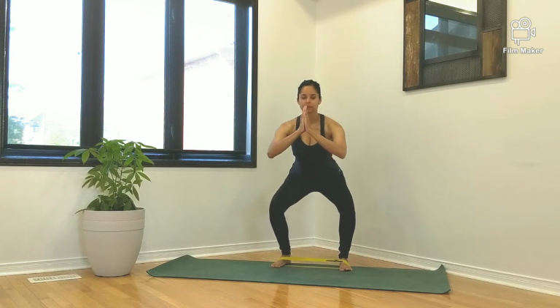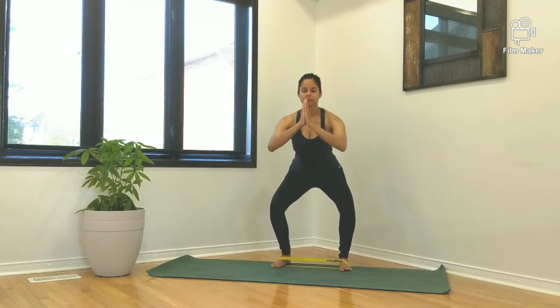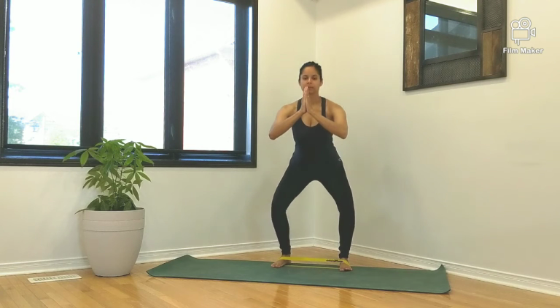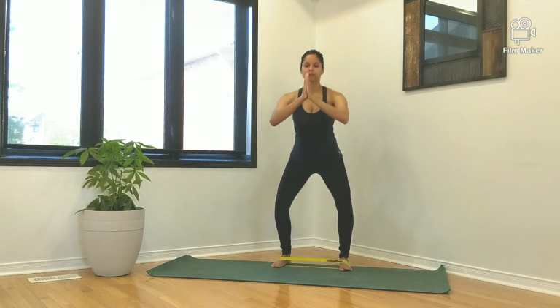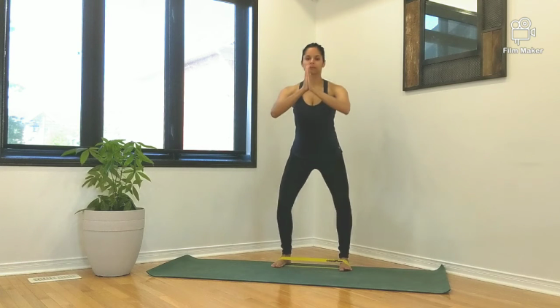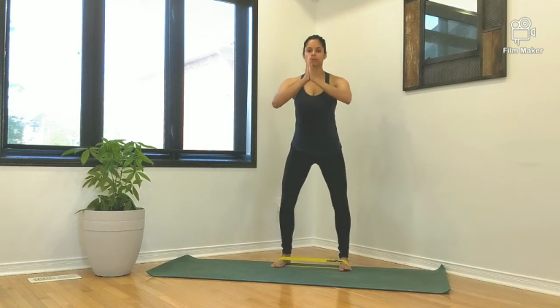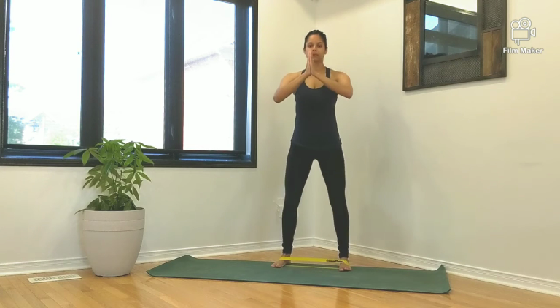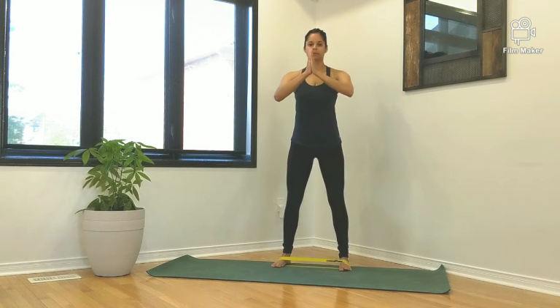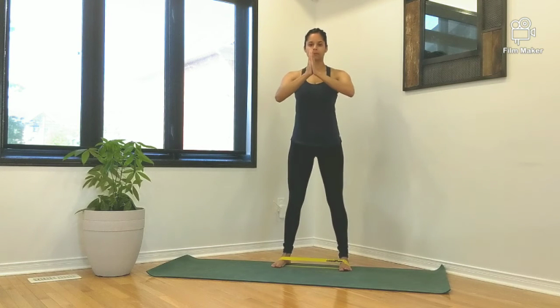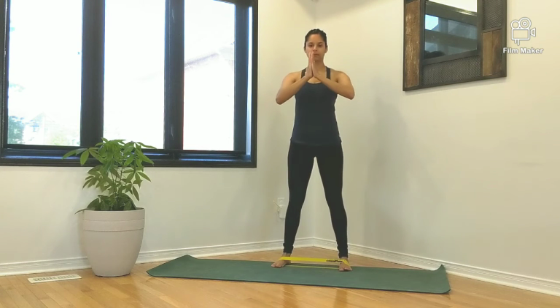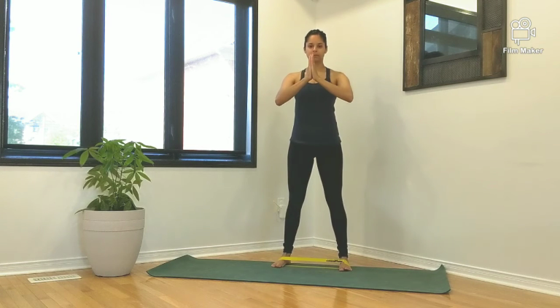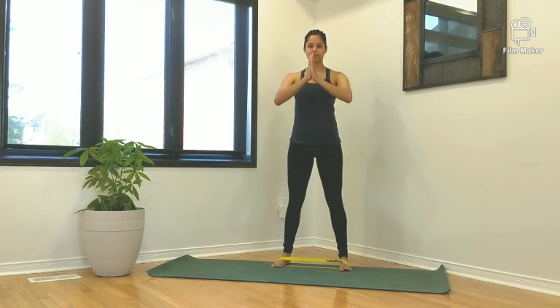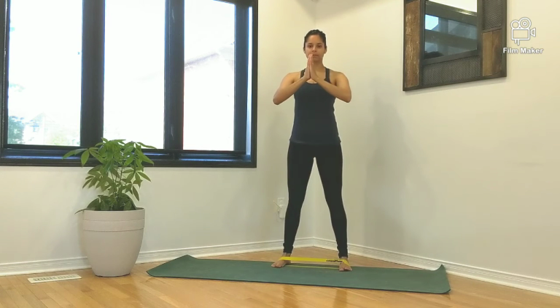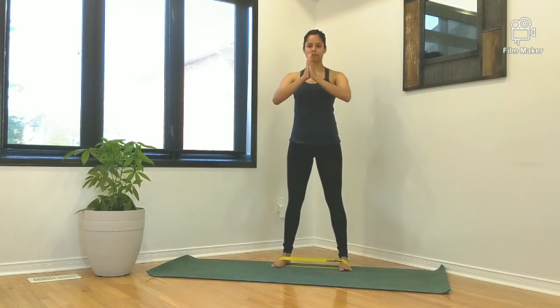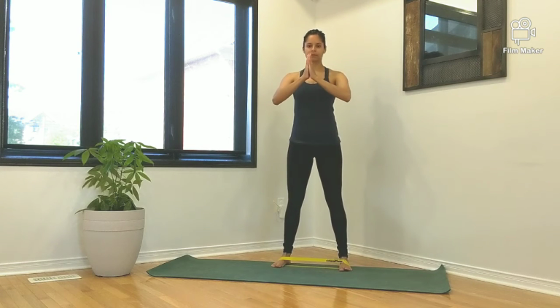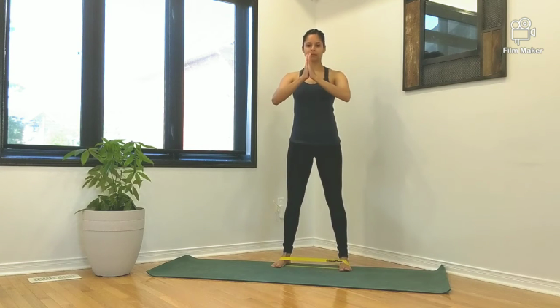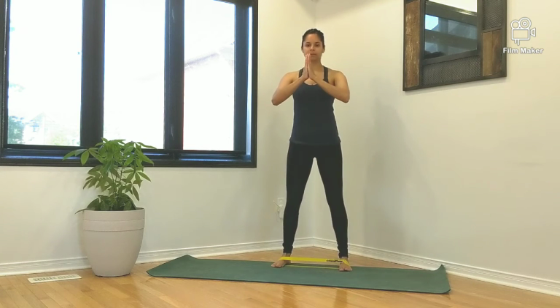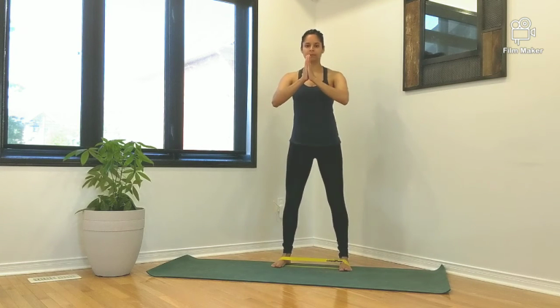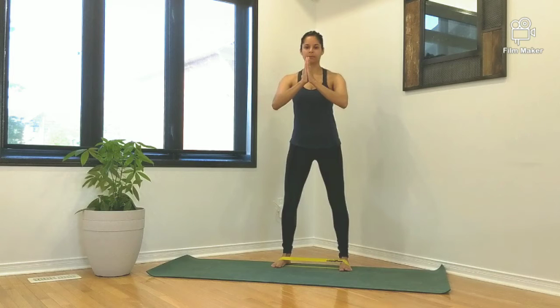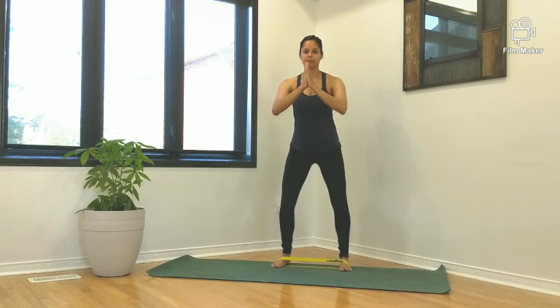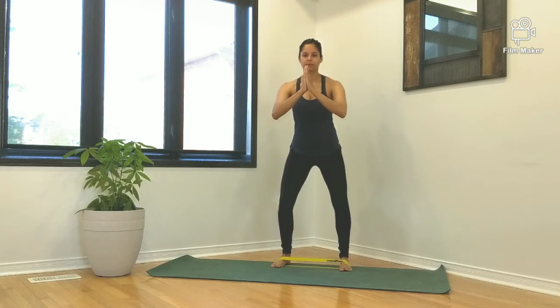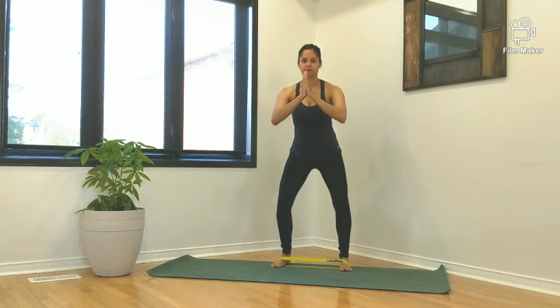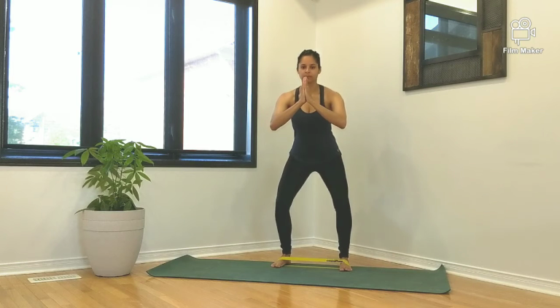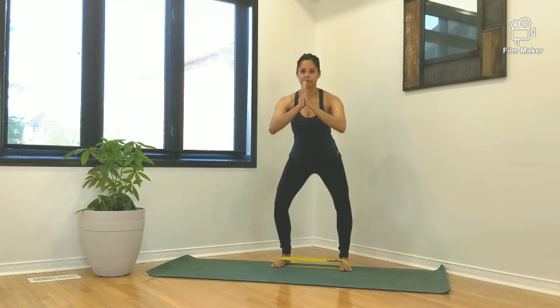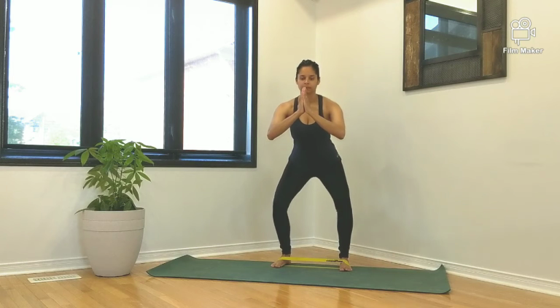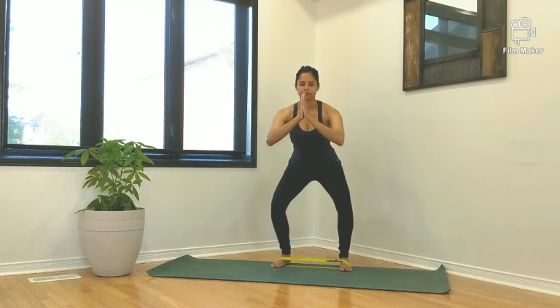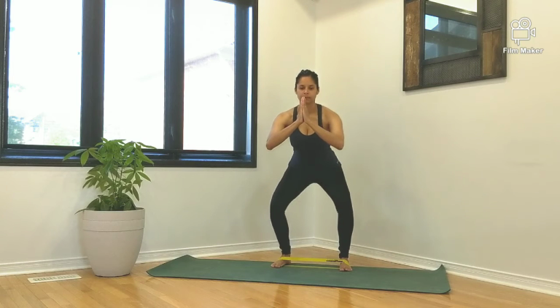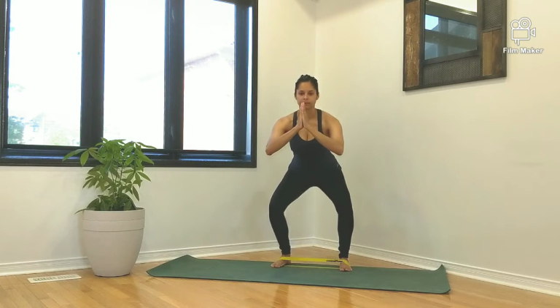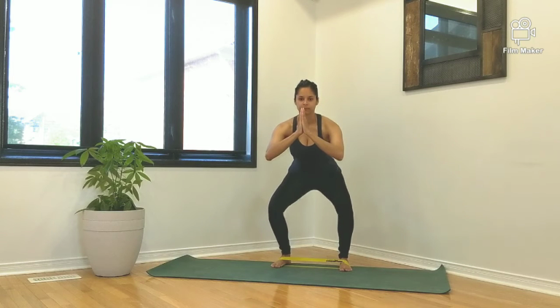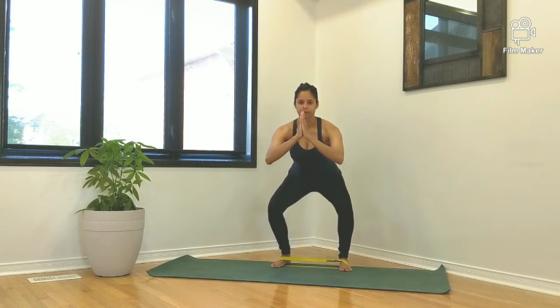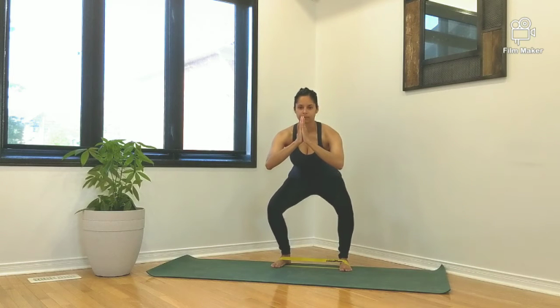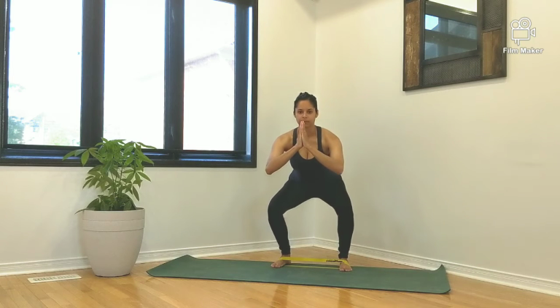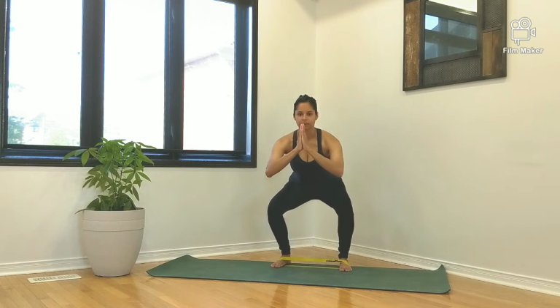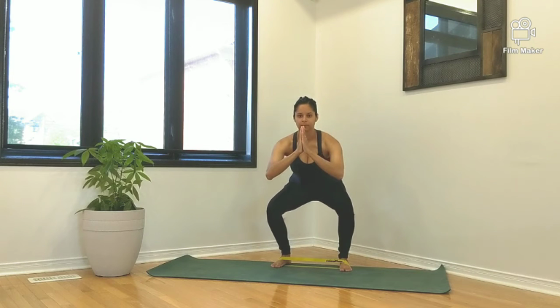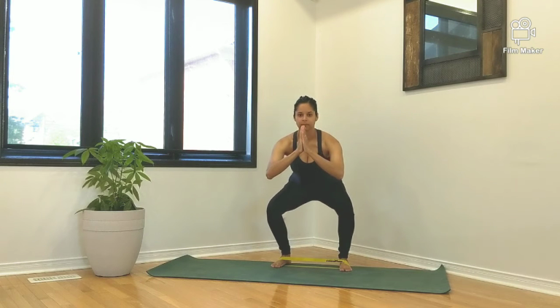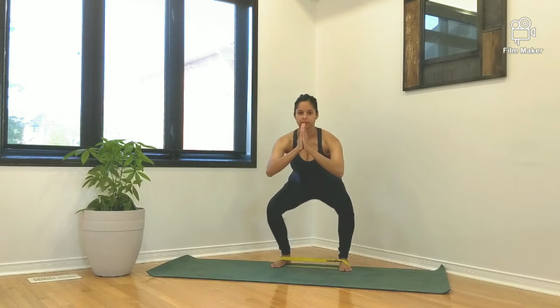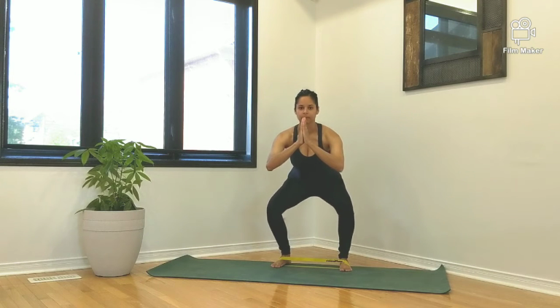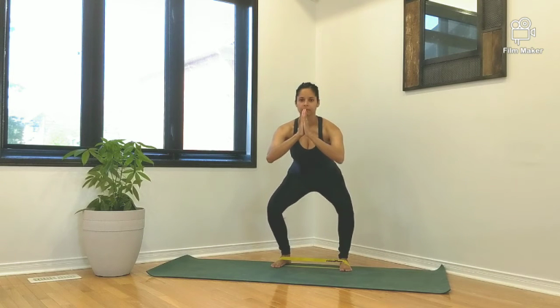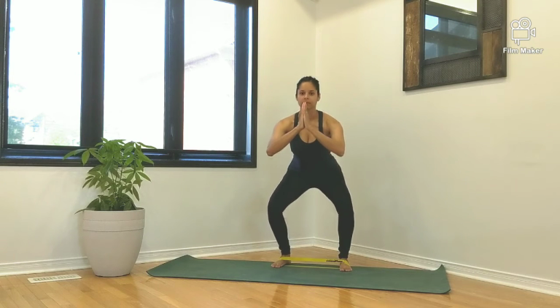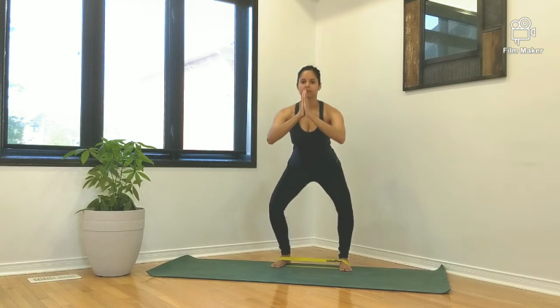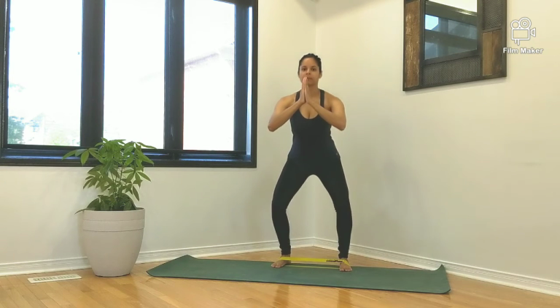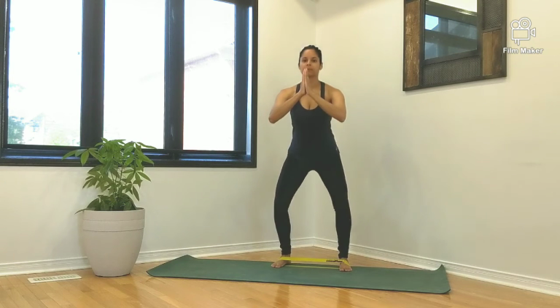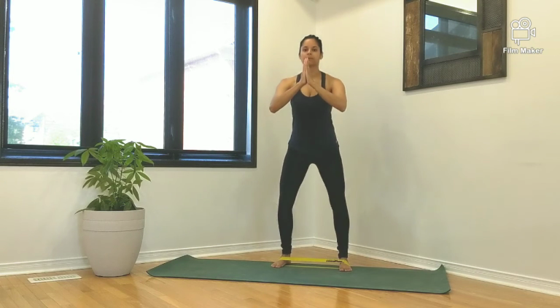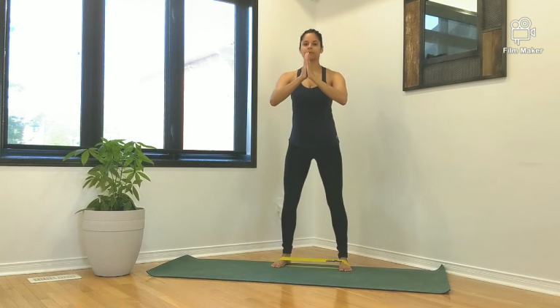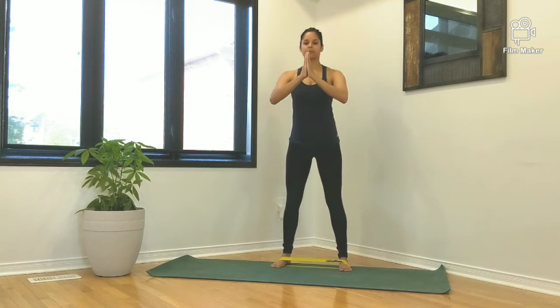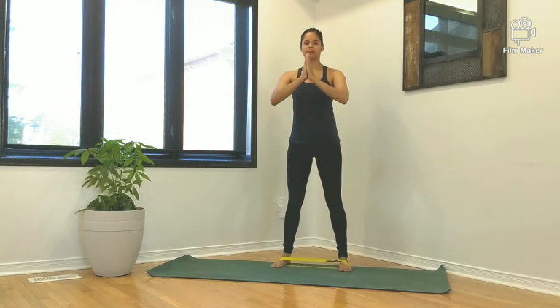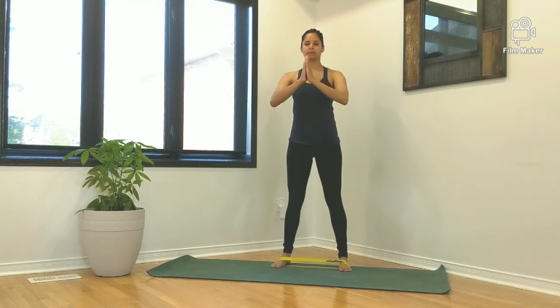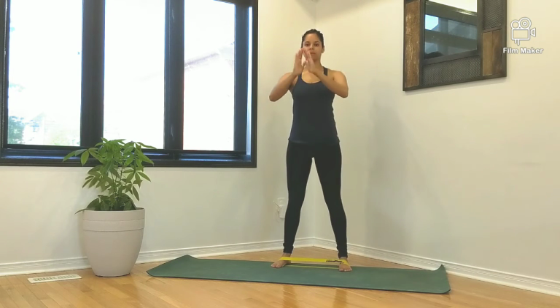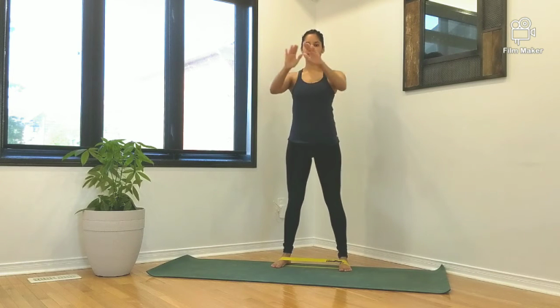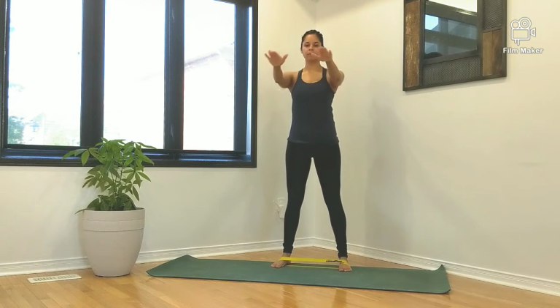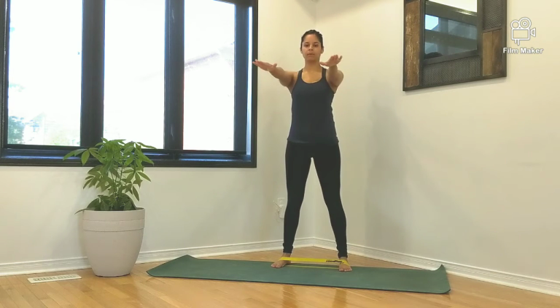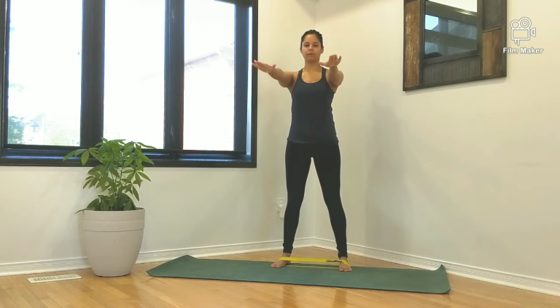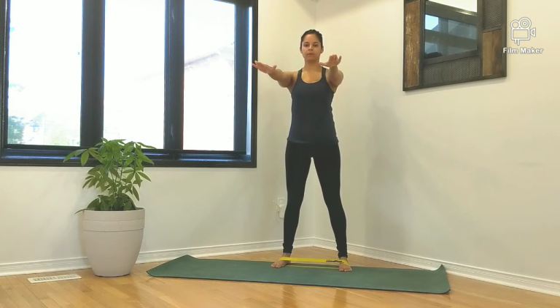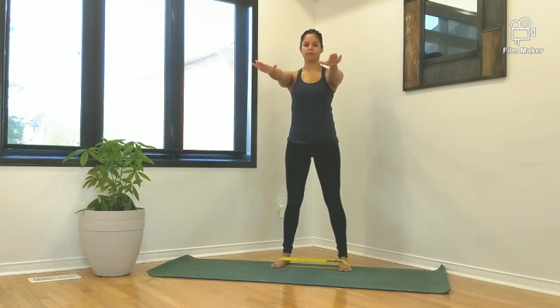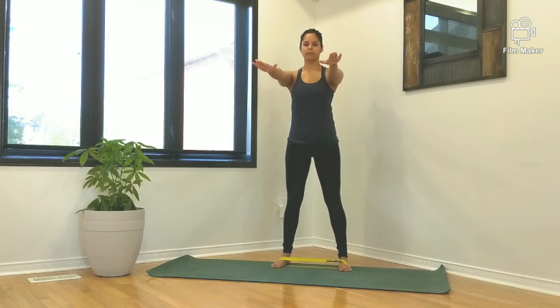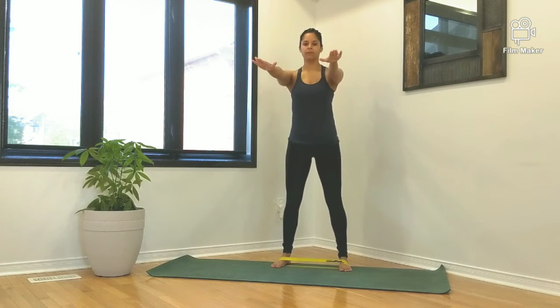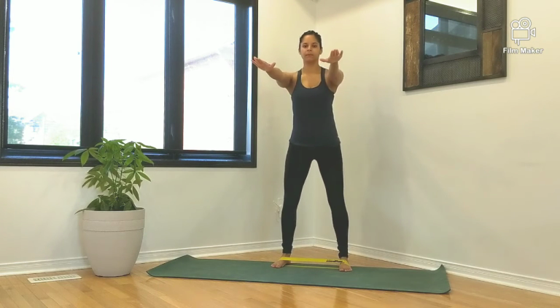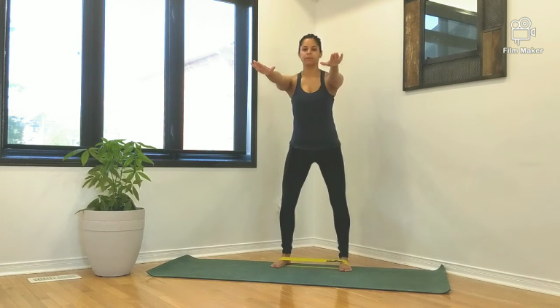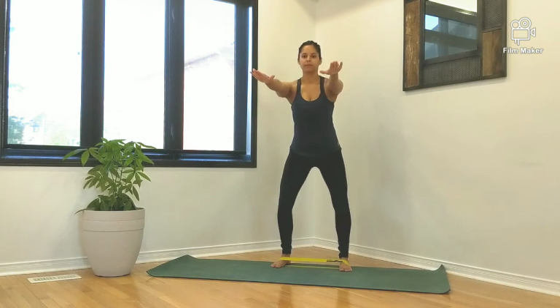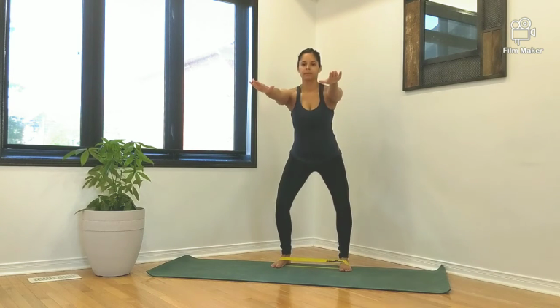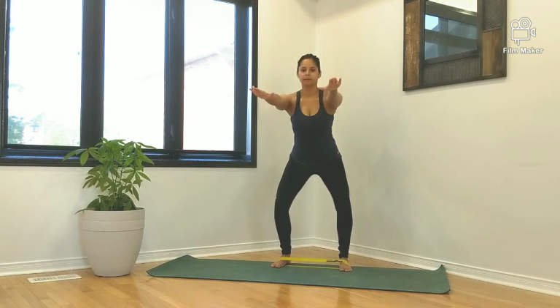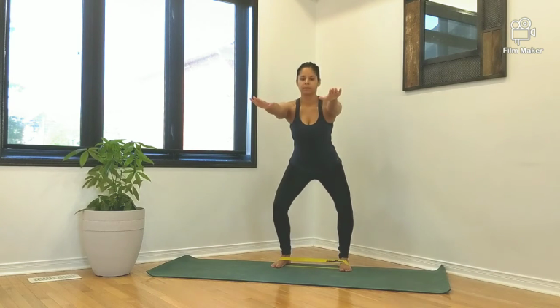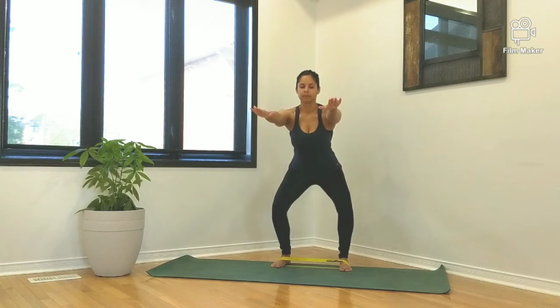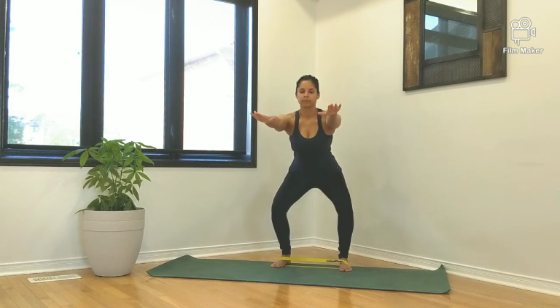Push out on the mini band with your feet. Maintain this constant pressure over the outside part of your foot.